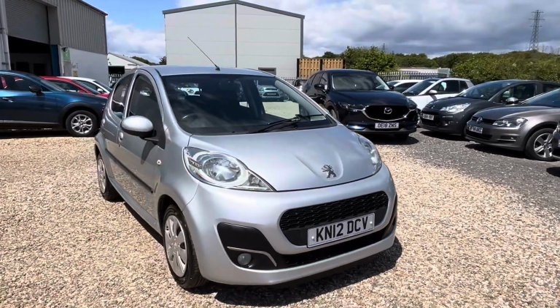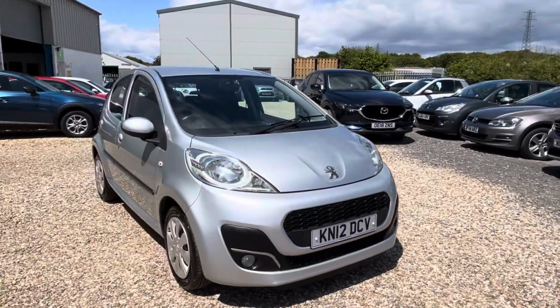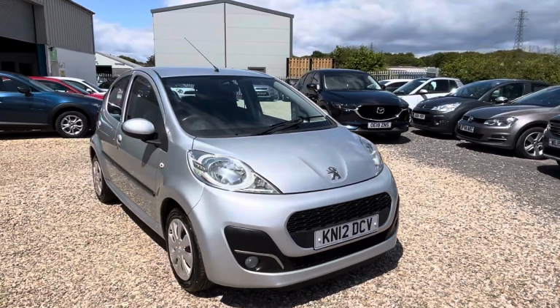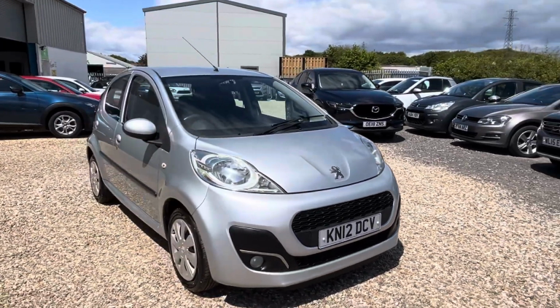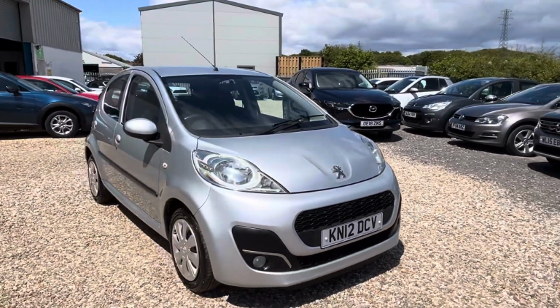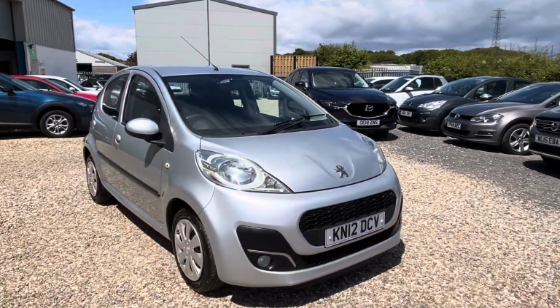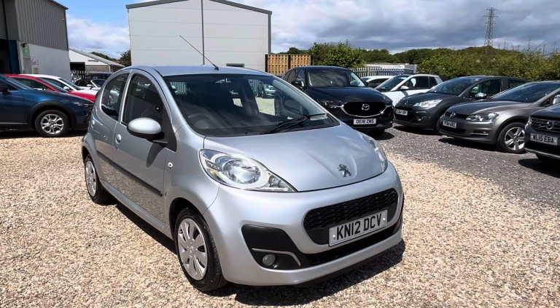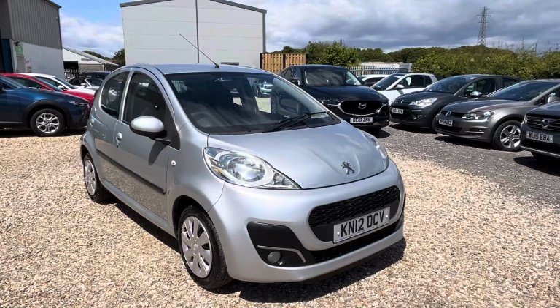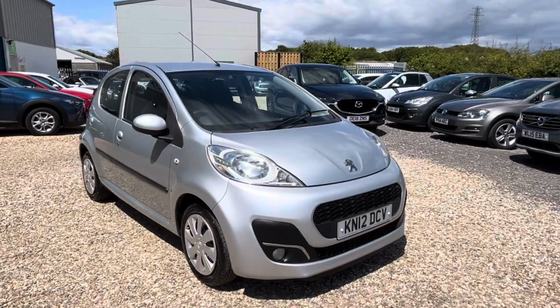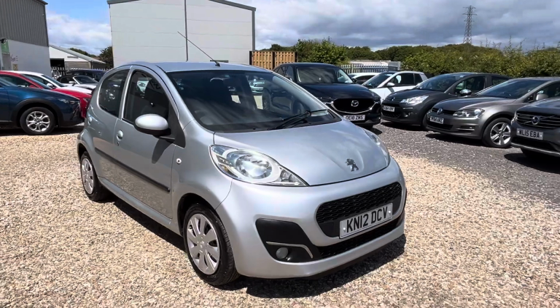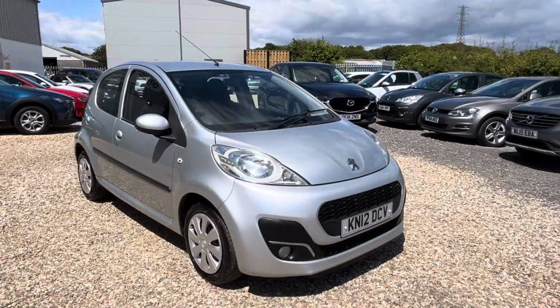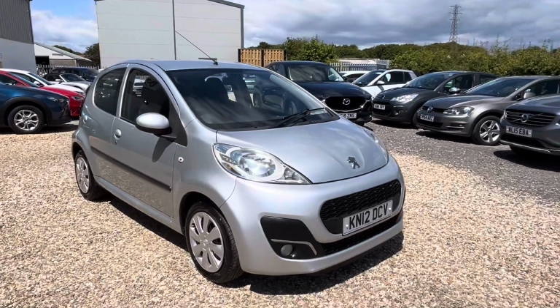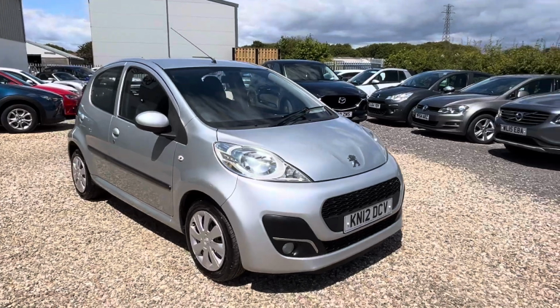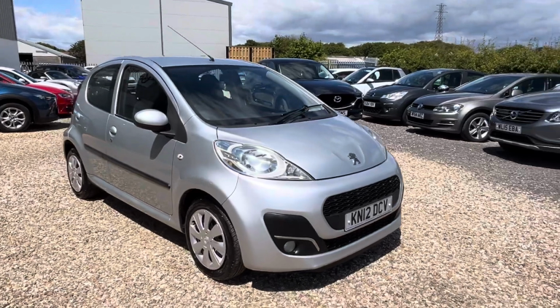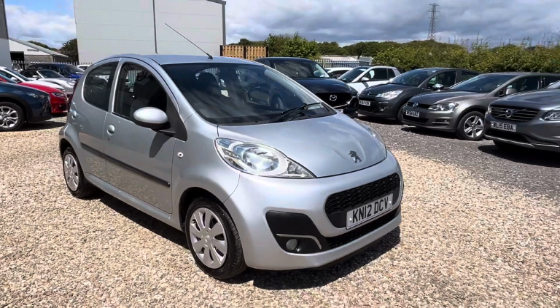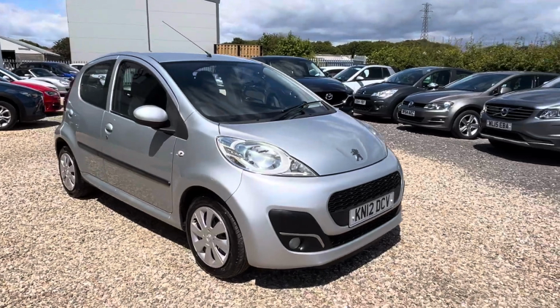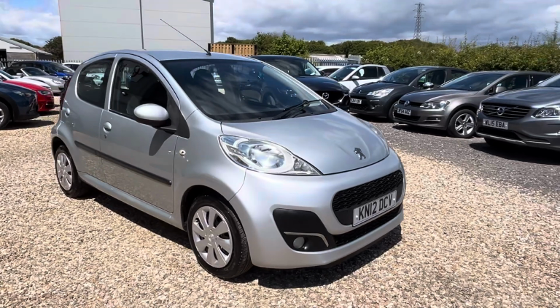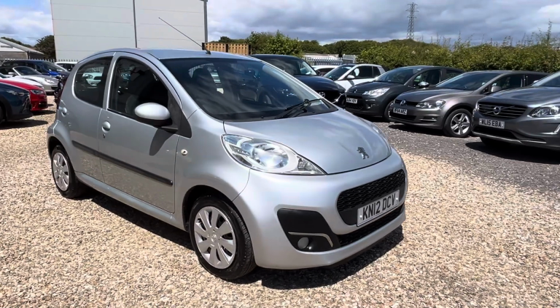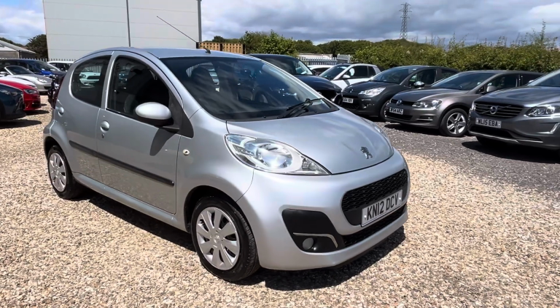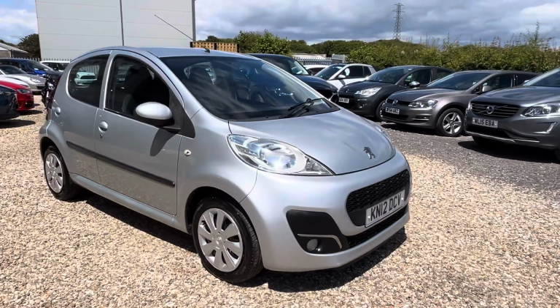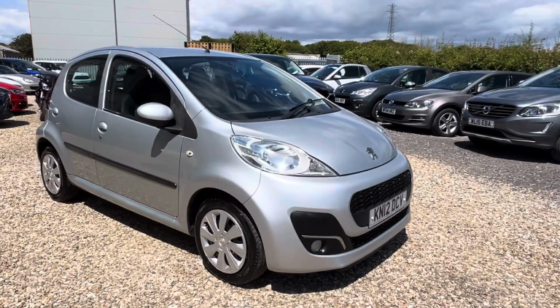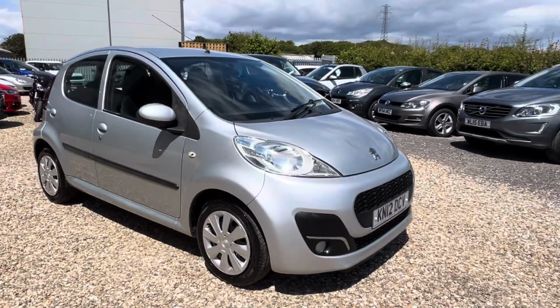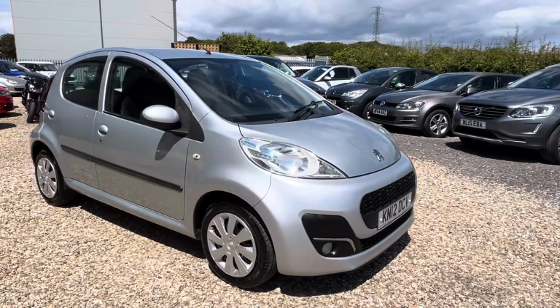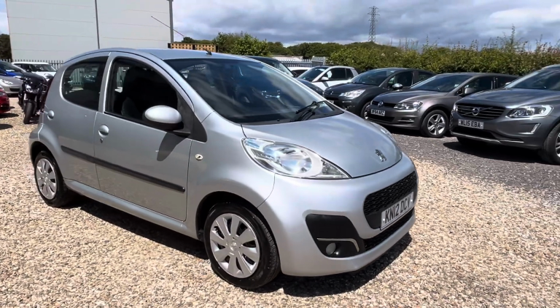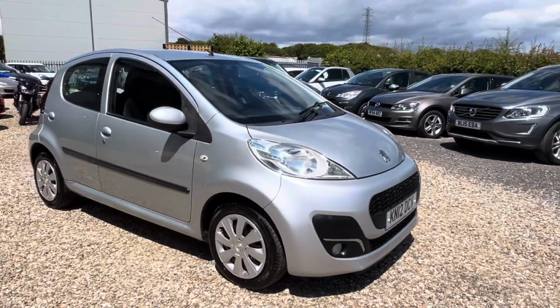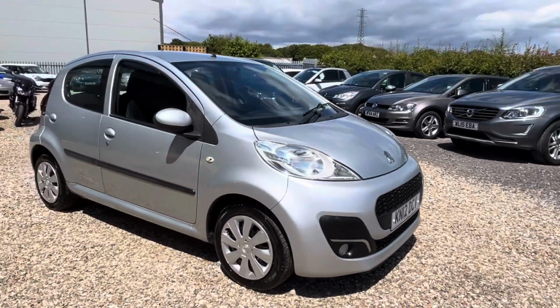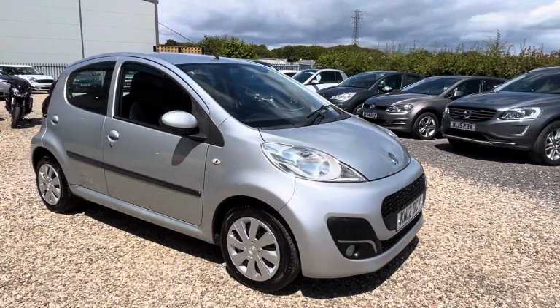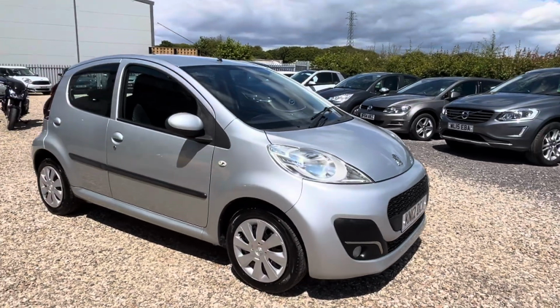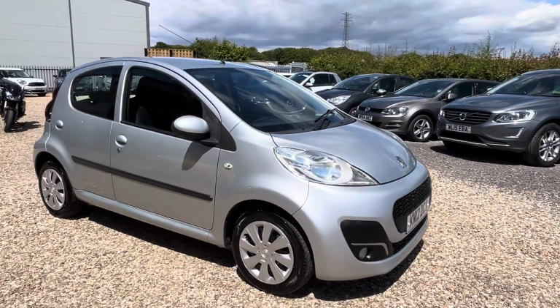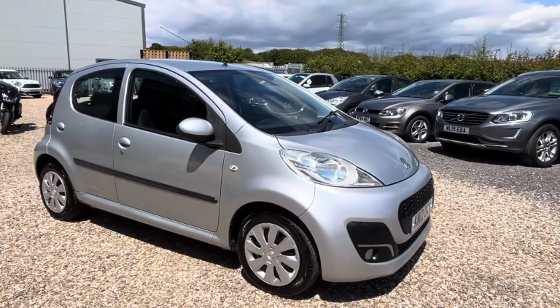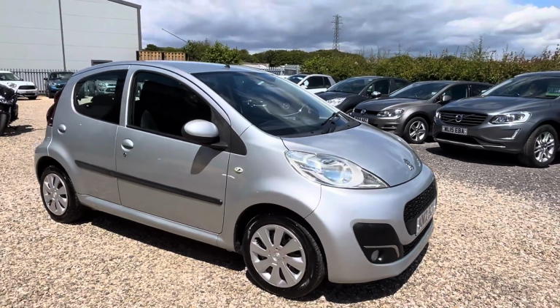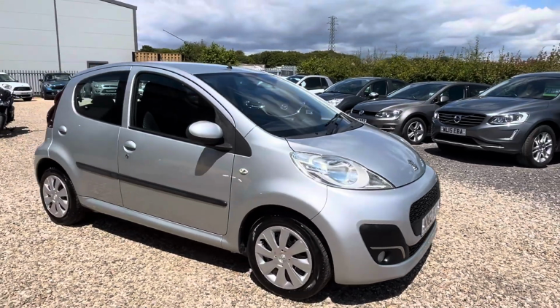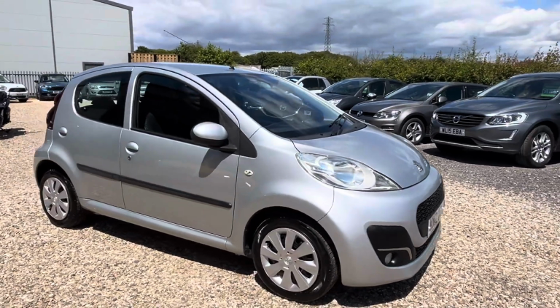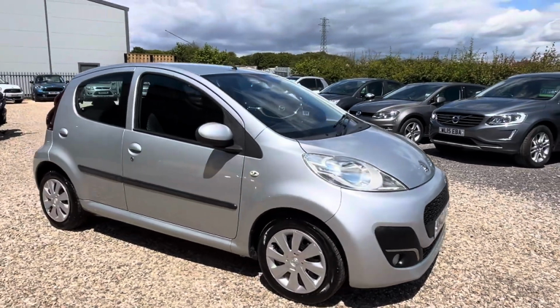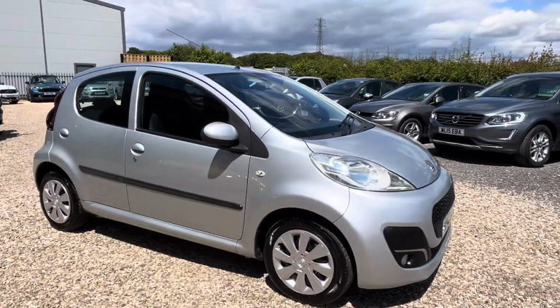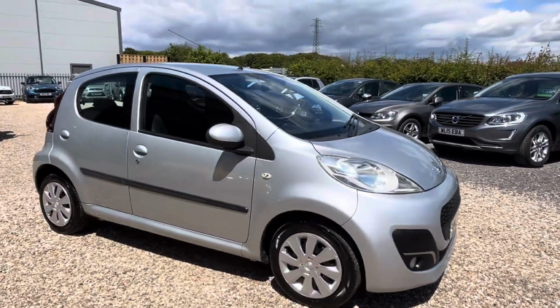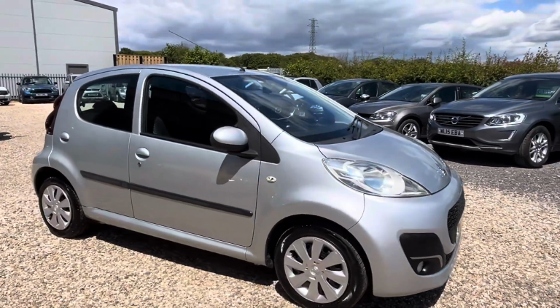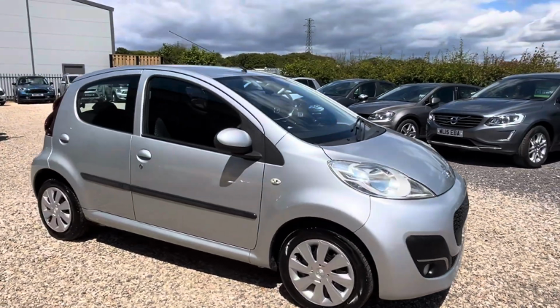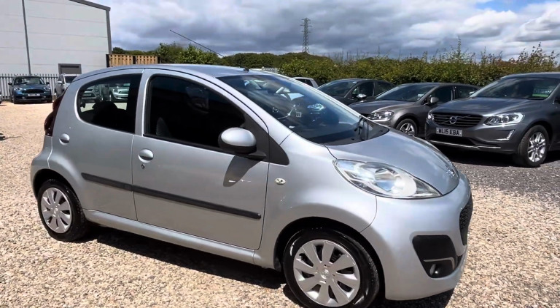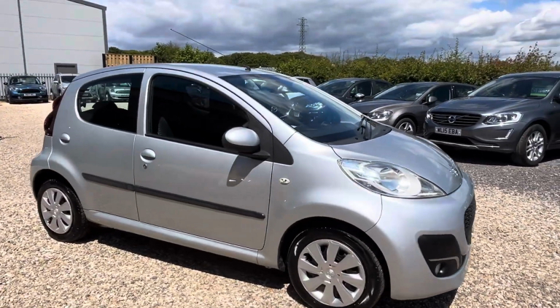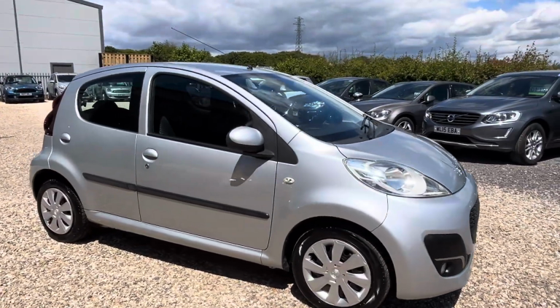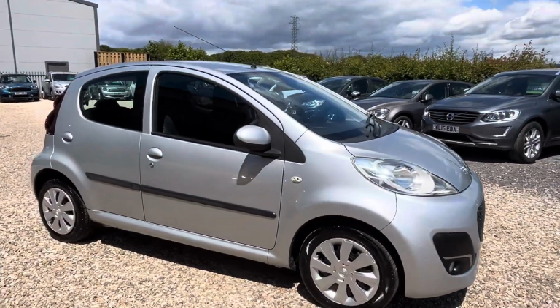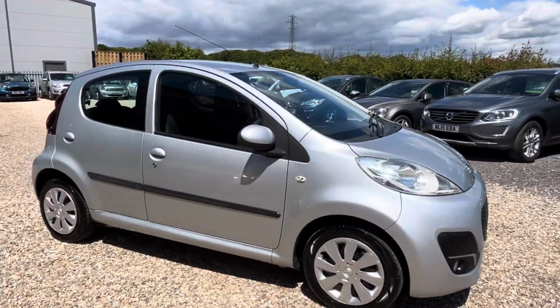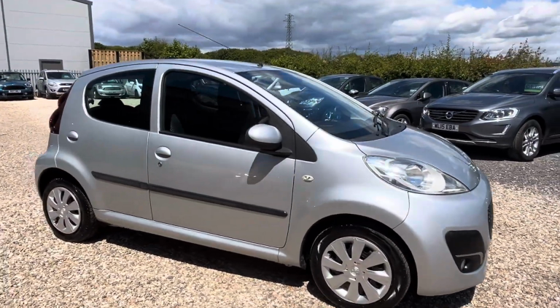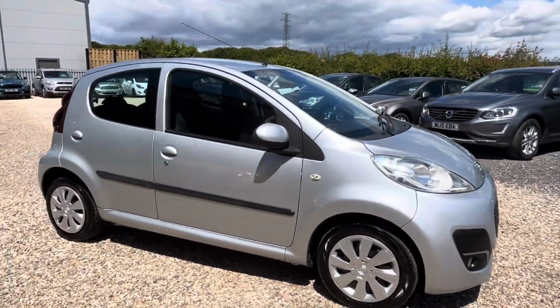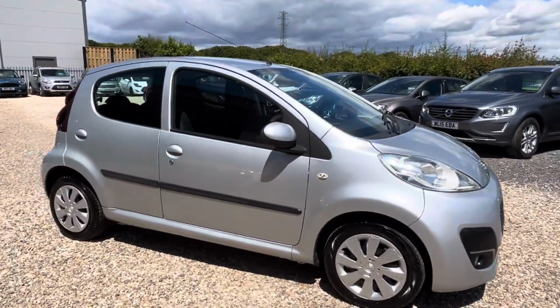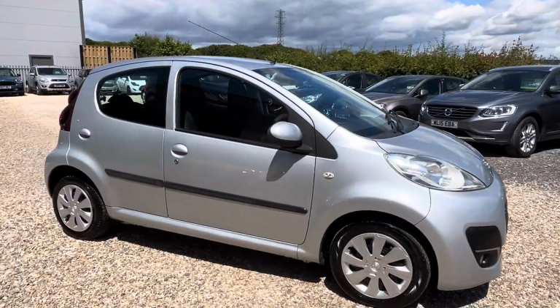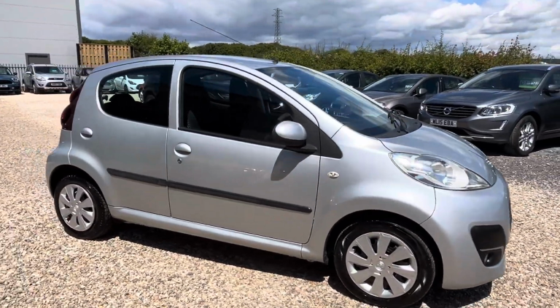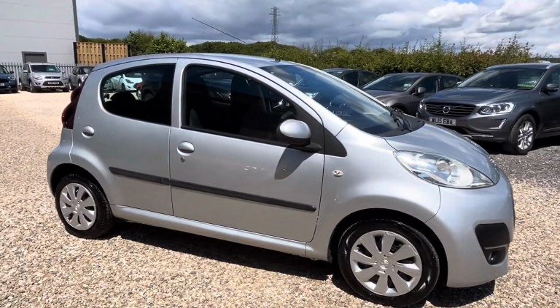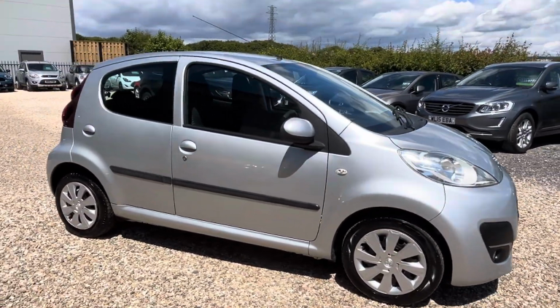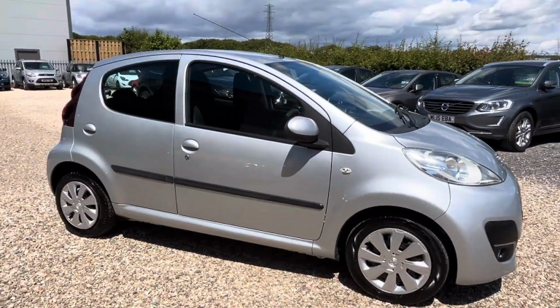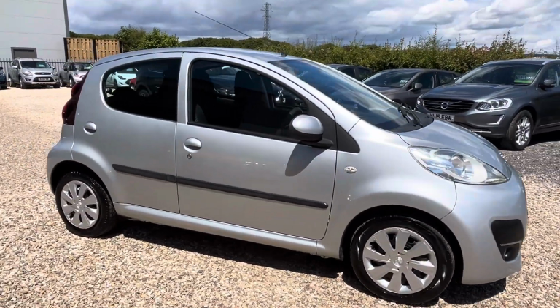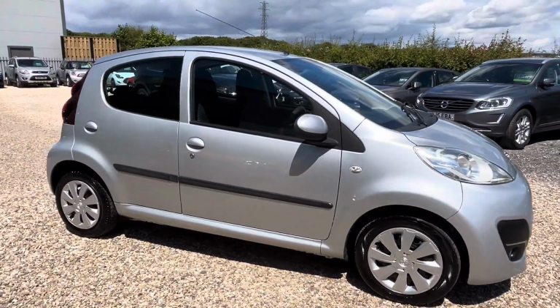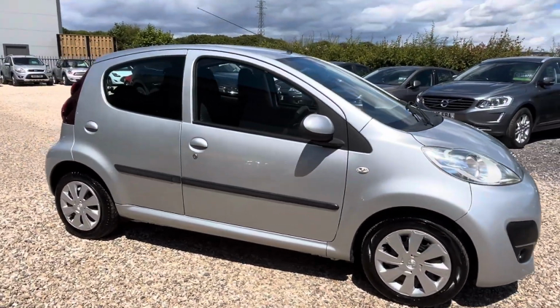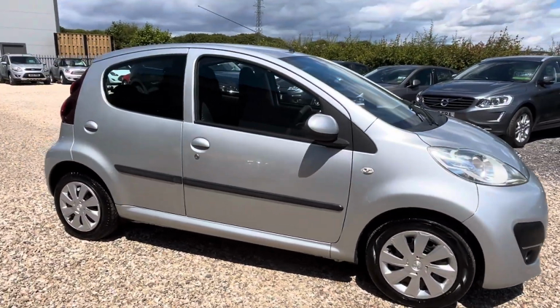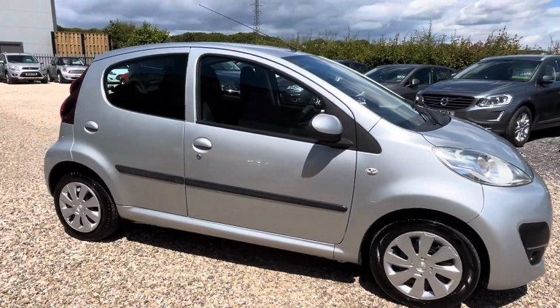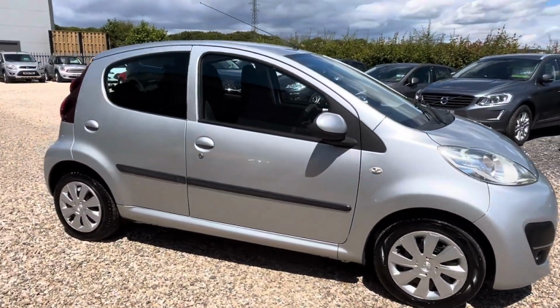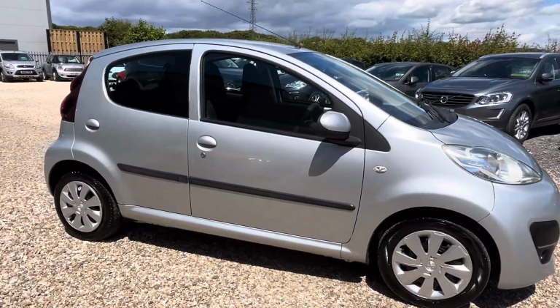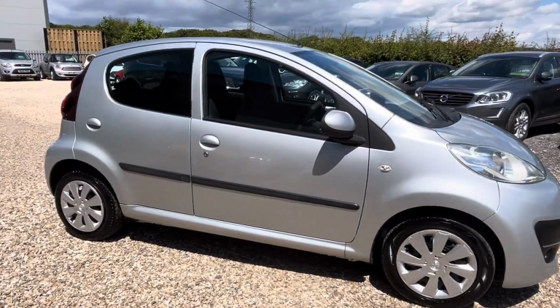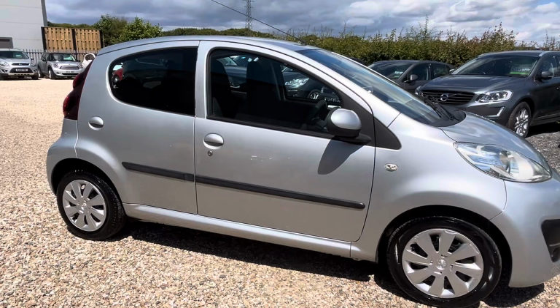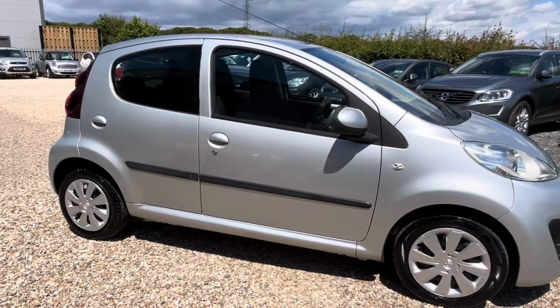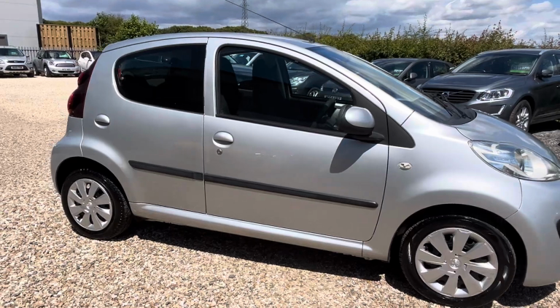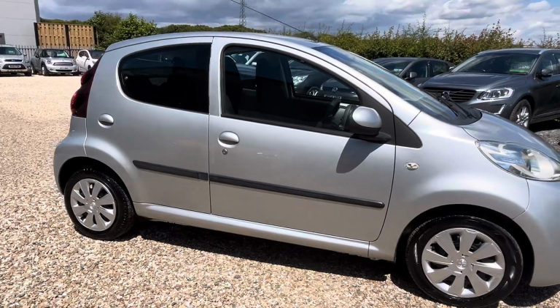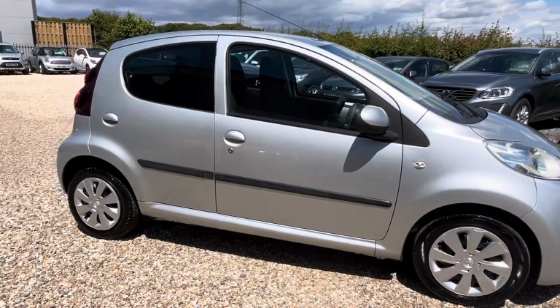The car will come with a brand new MOT, and we include a 6 month warranty which can be extended.